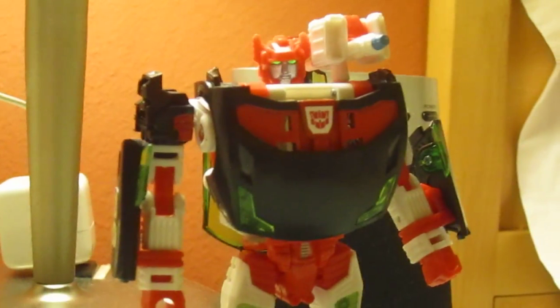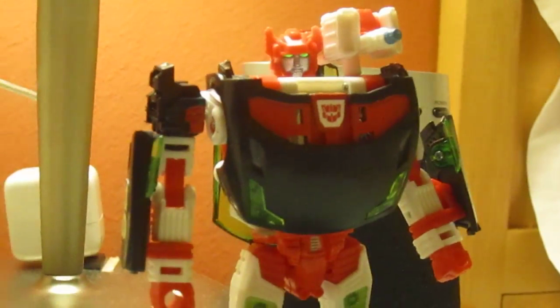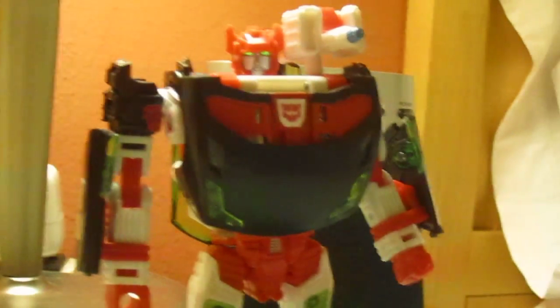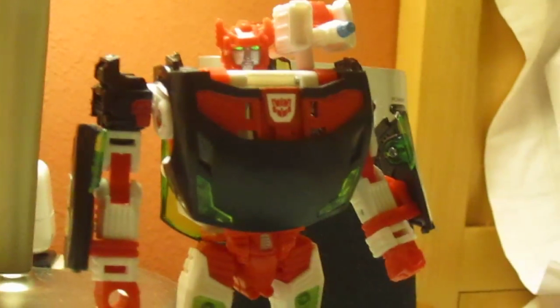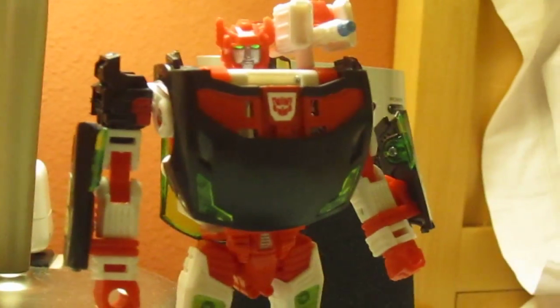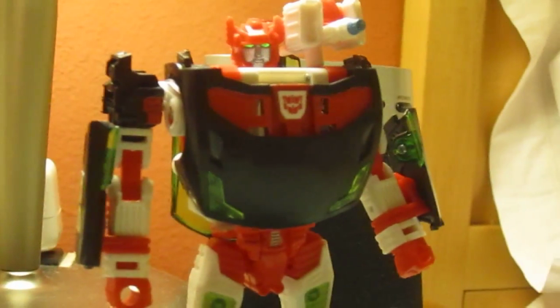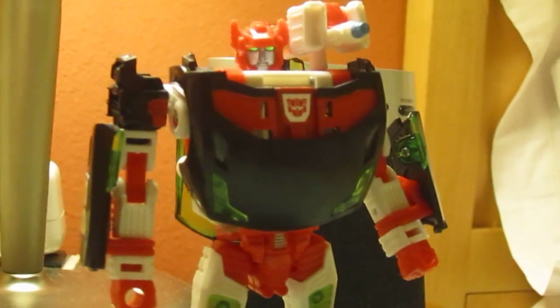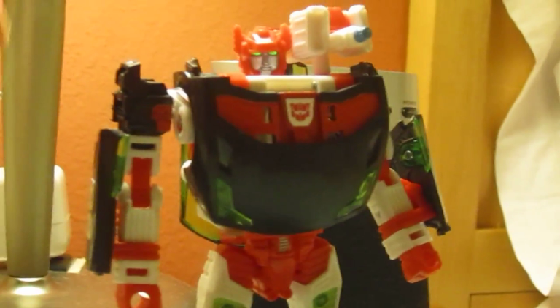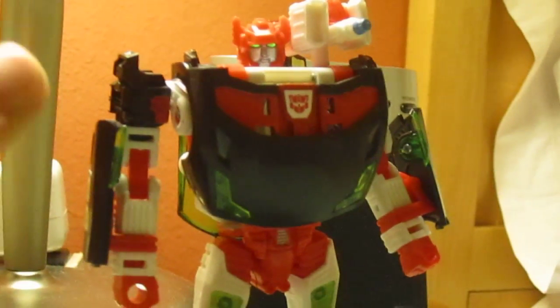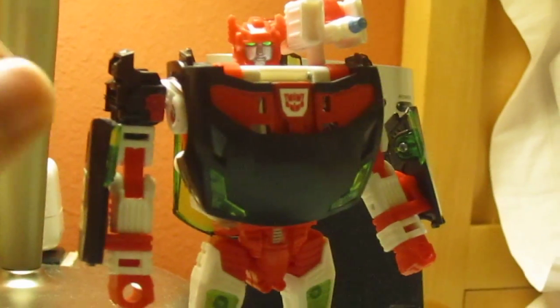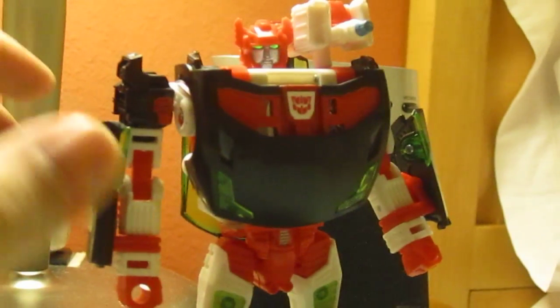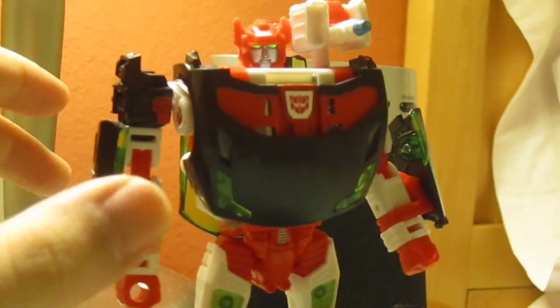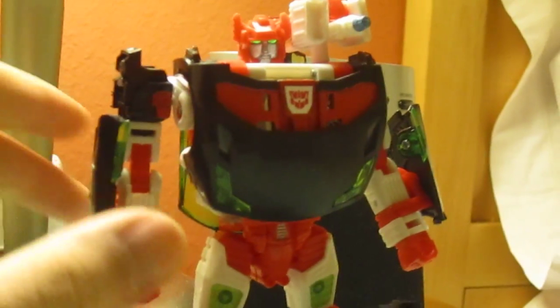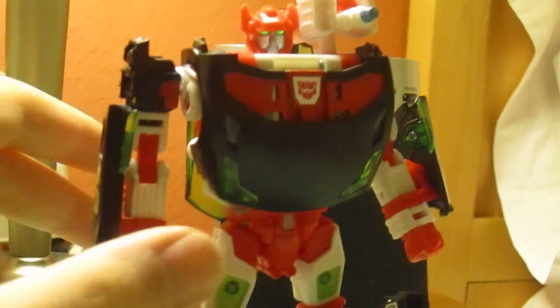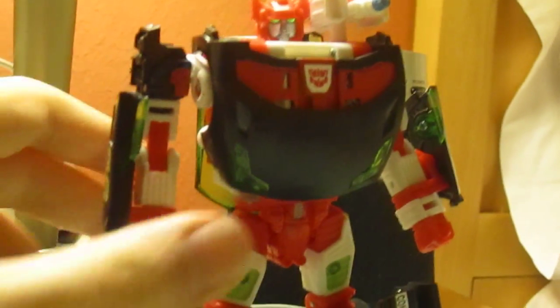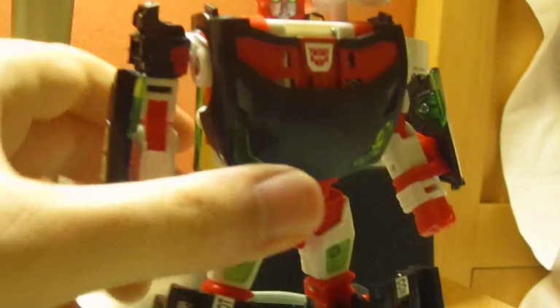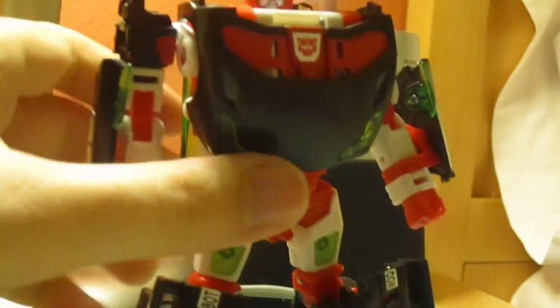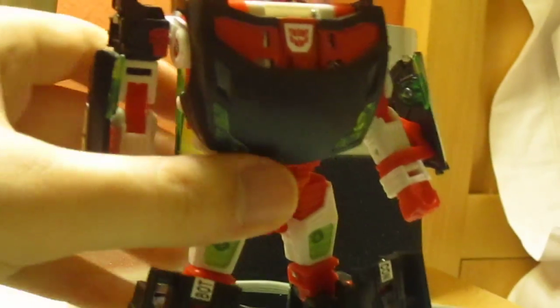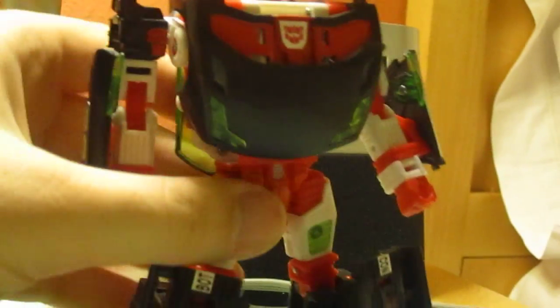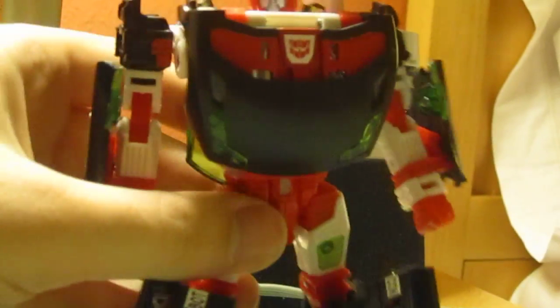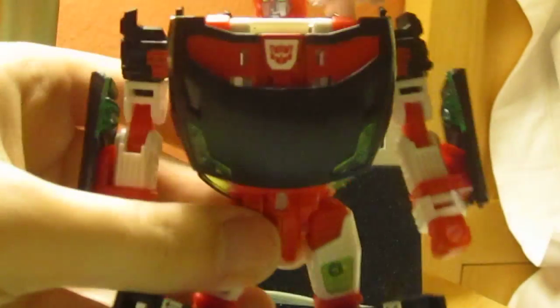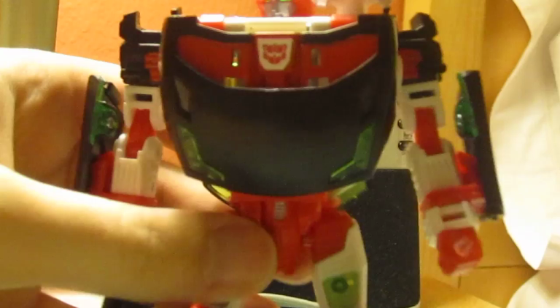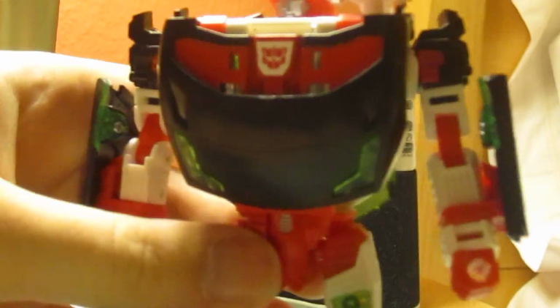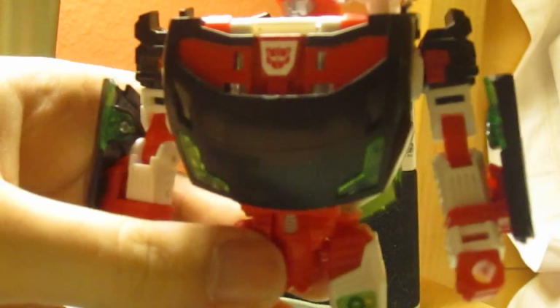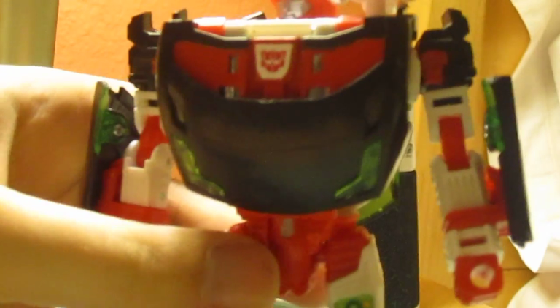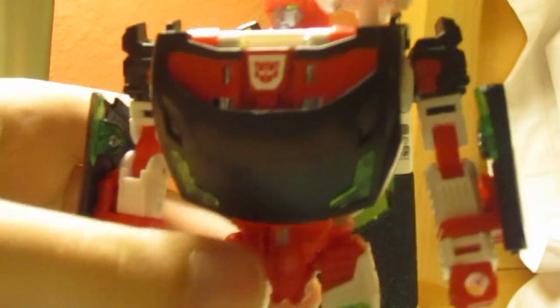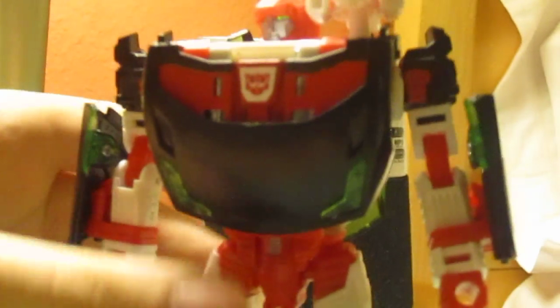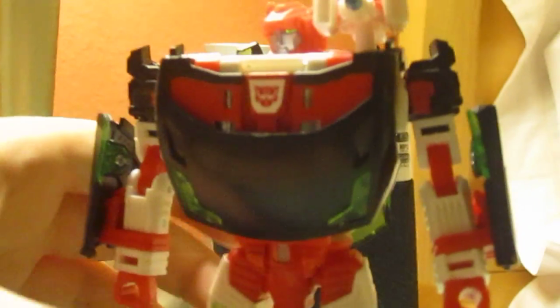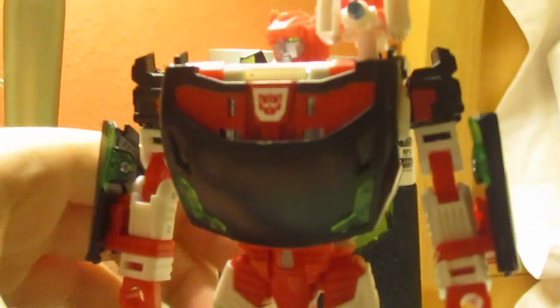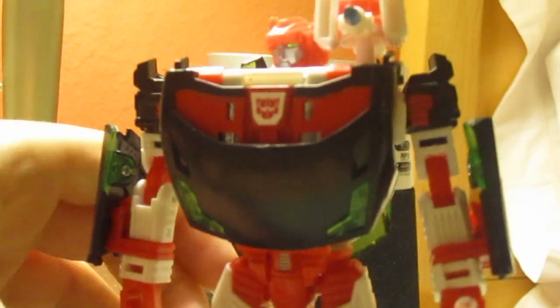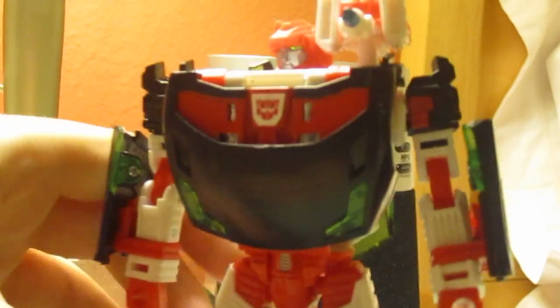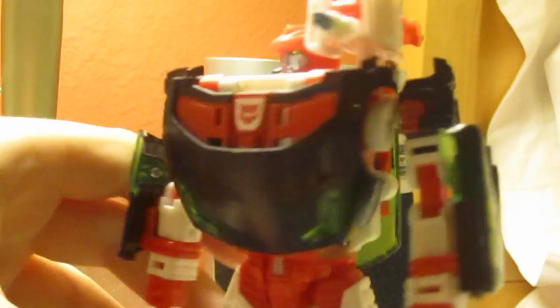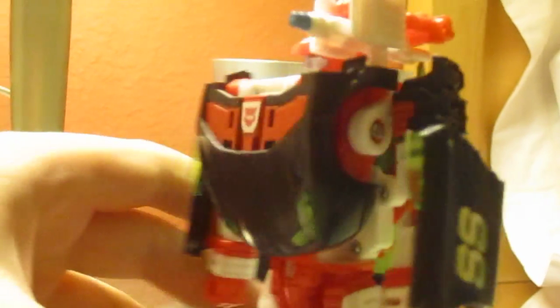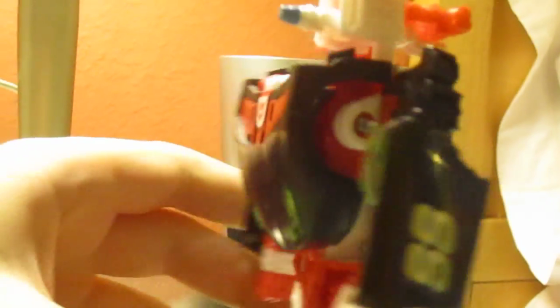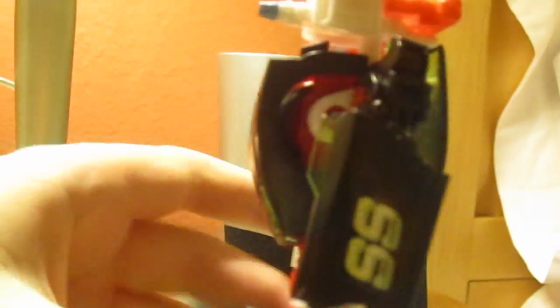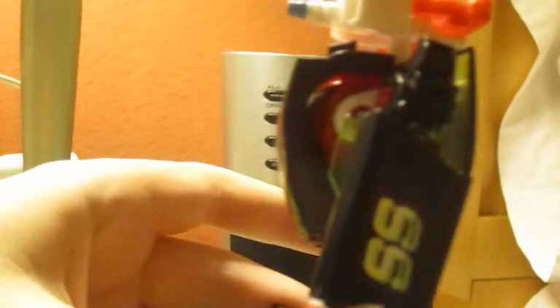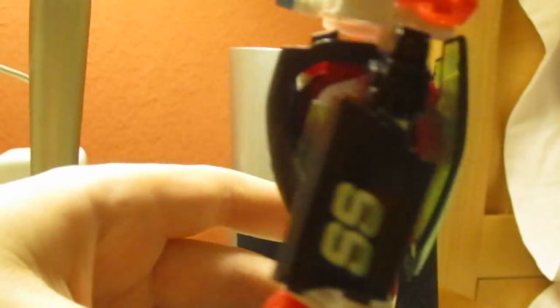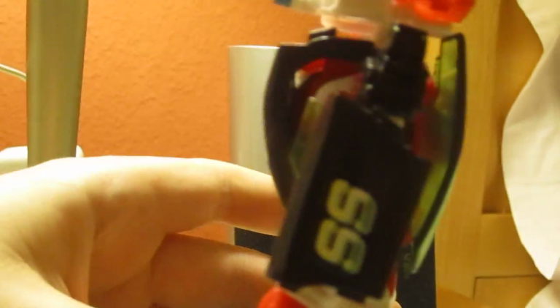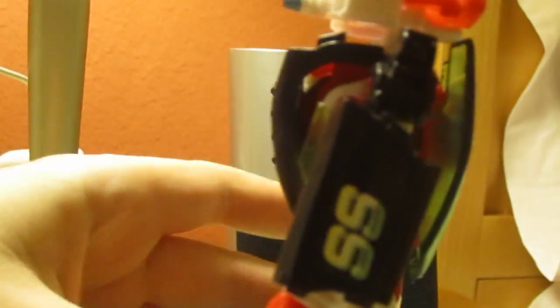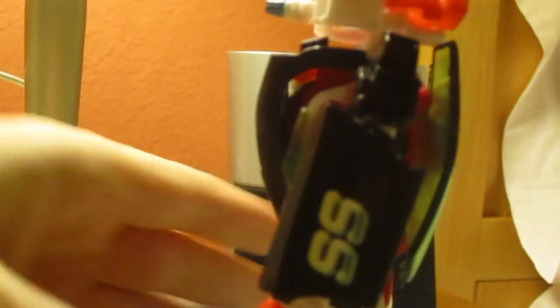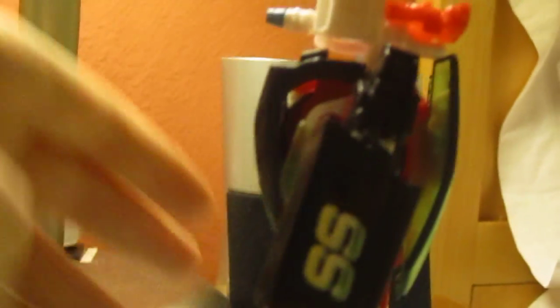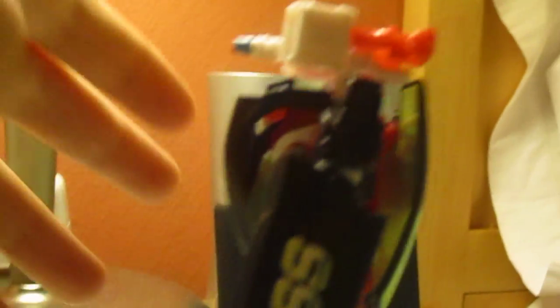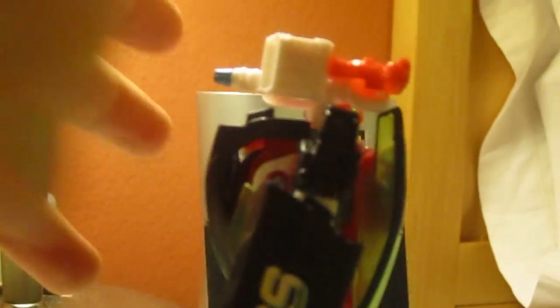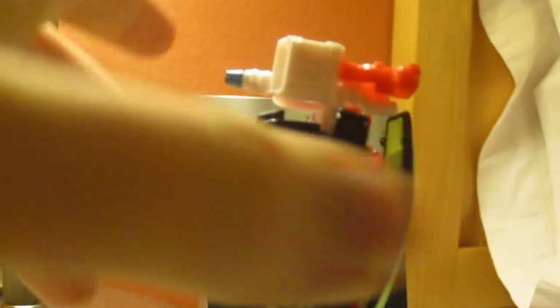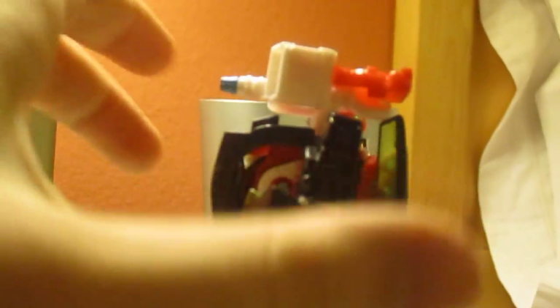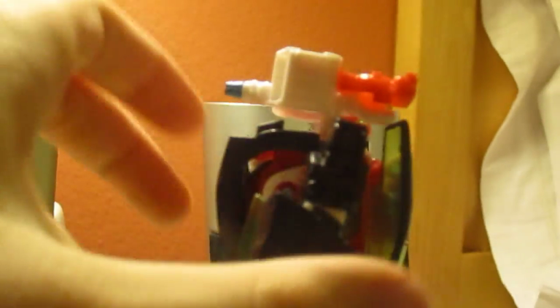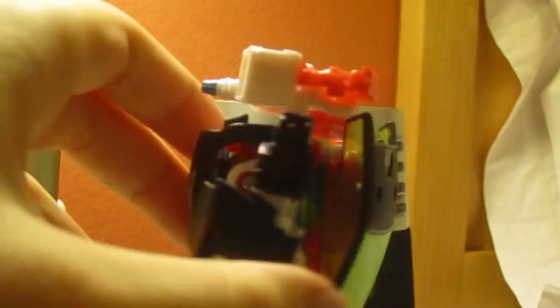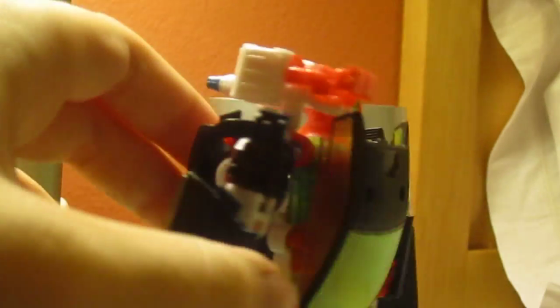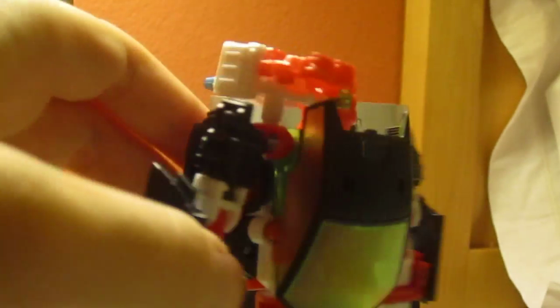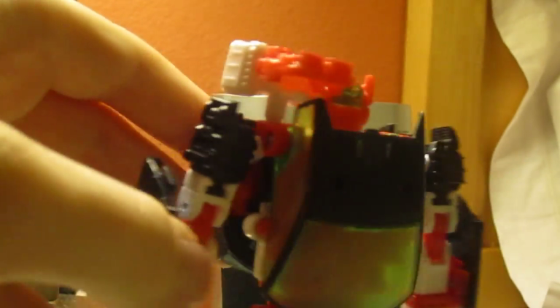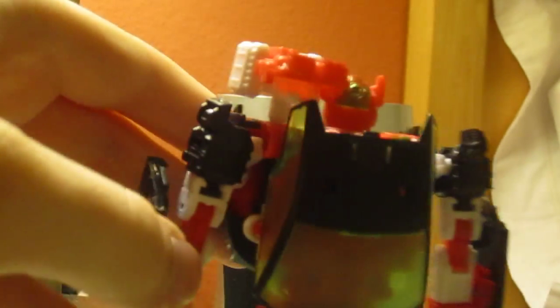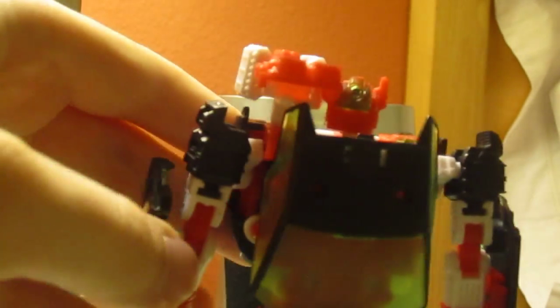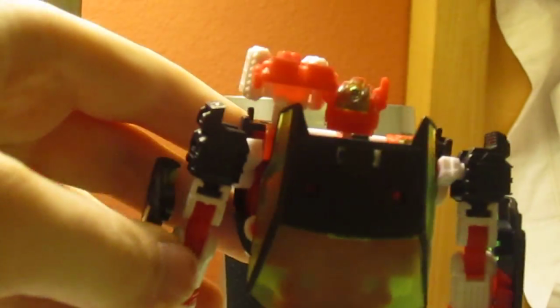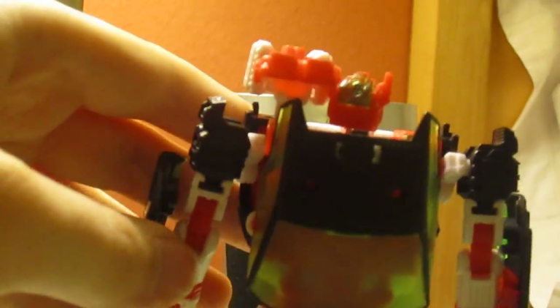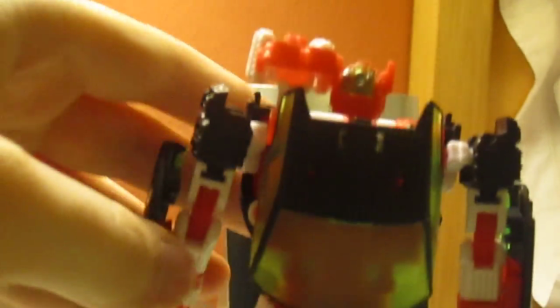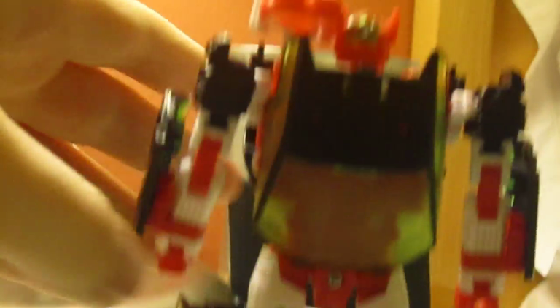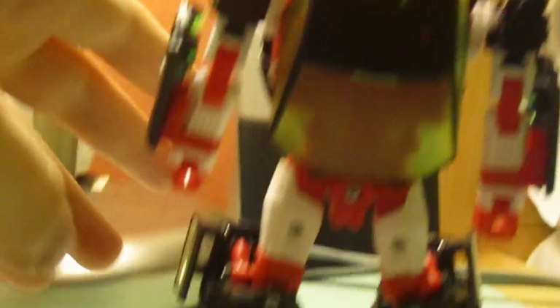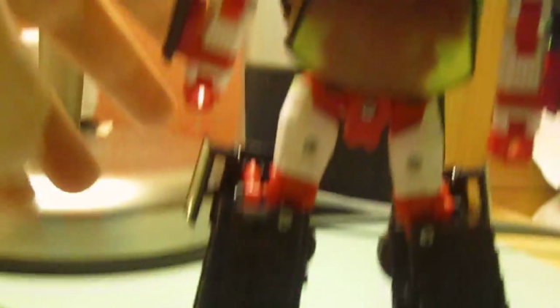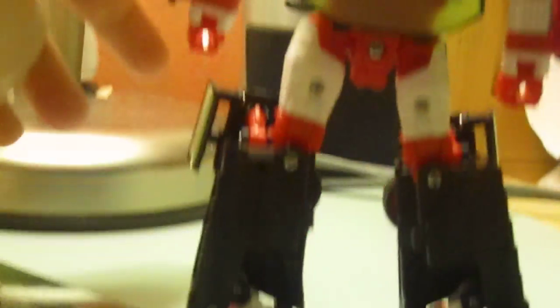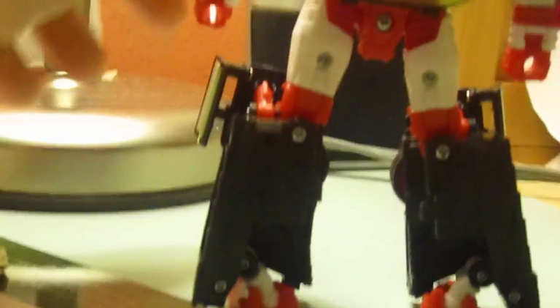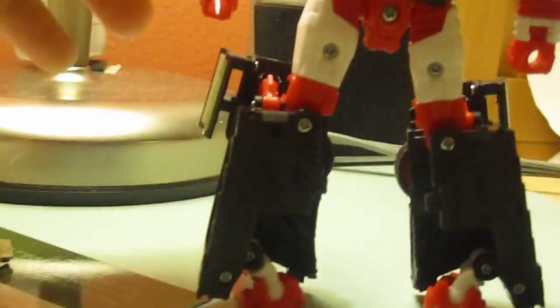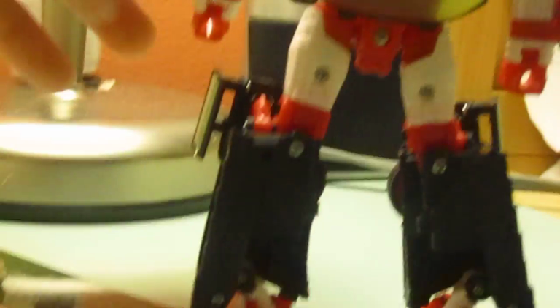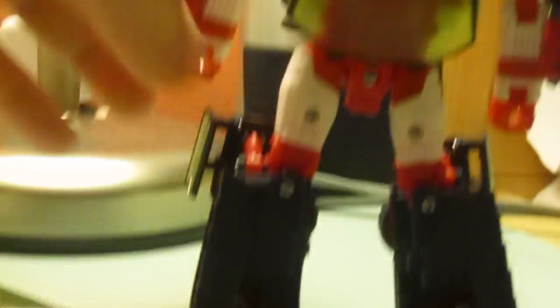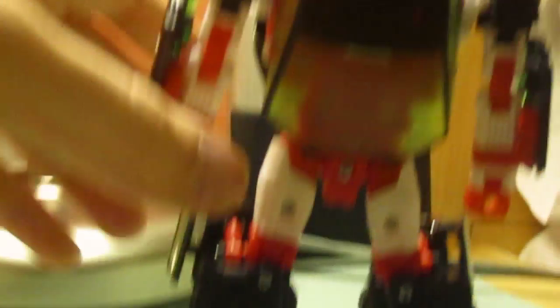But yeah, just a stupid little video for G2 Sideswipe. Meh.